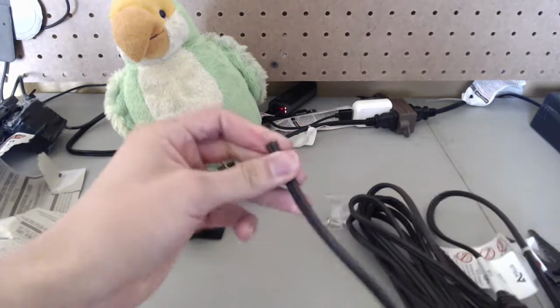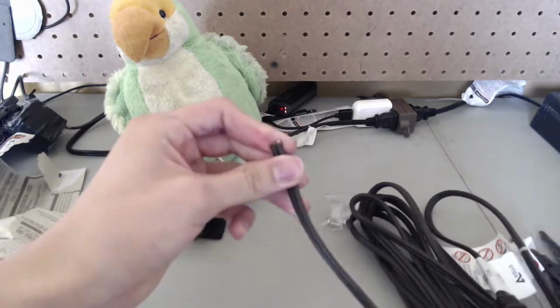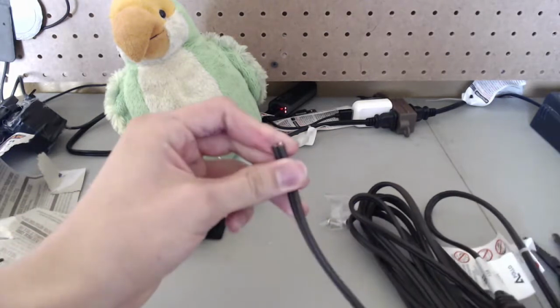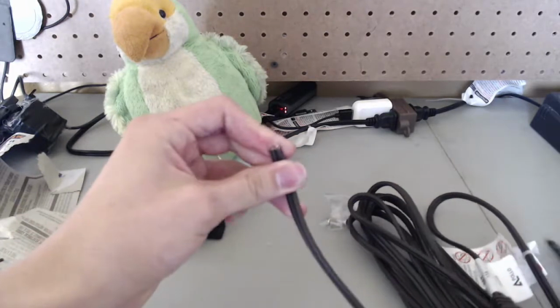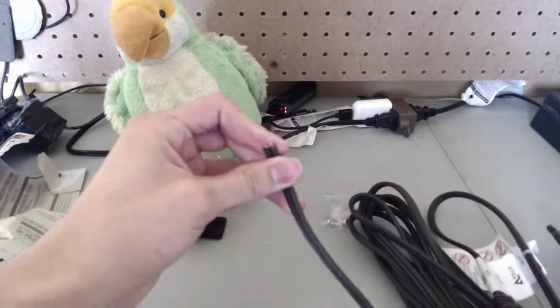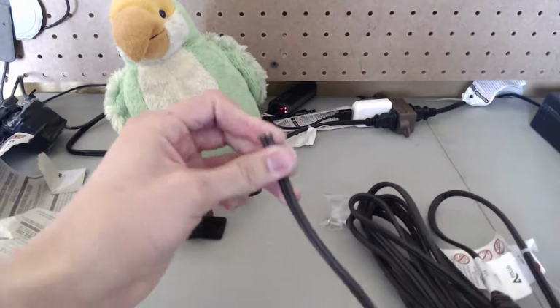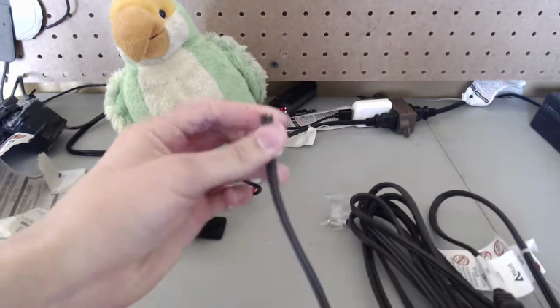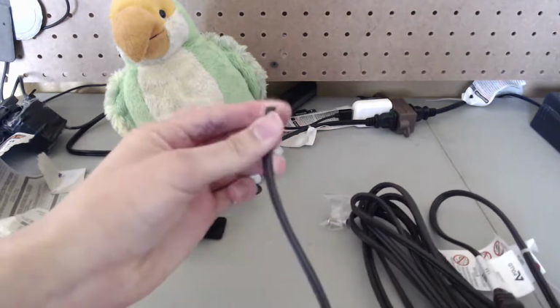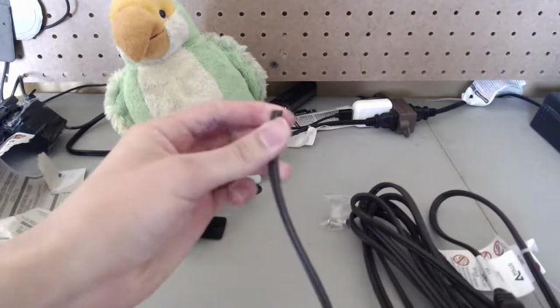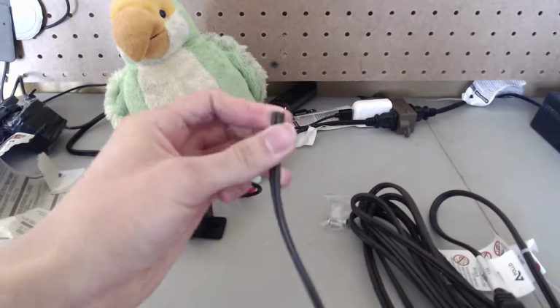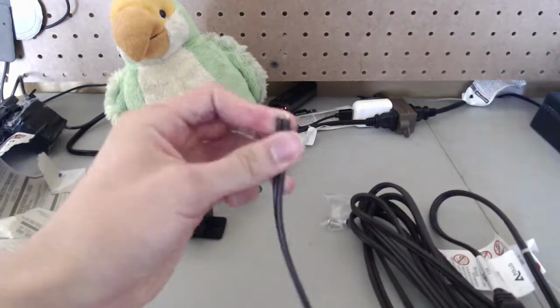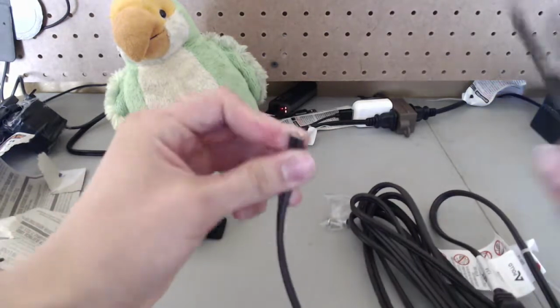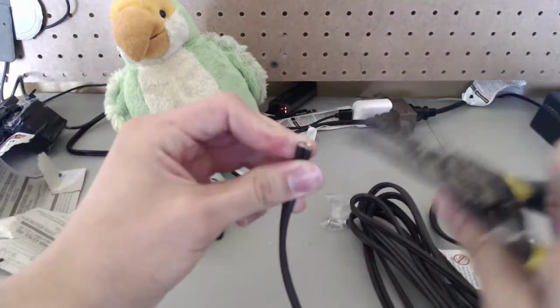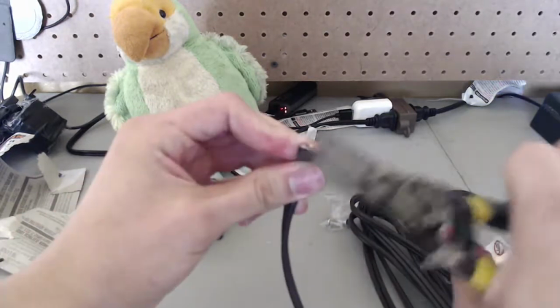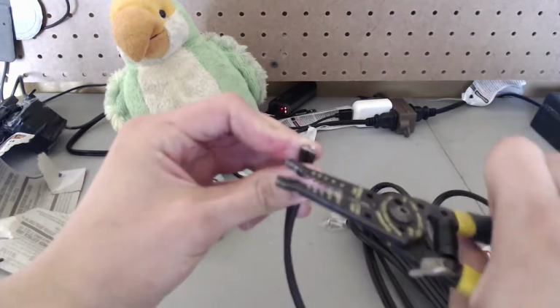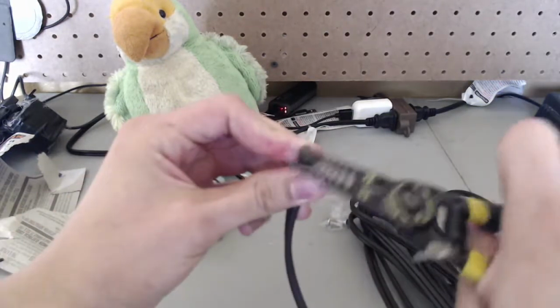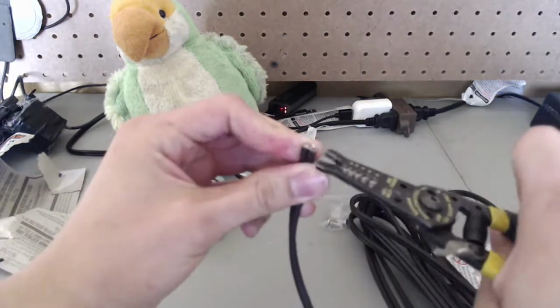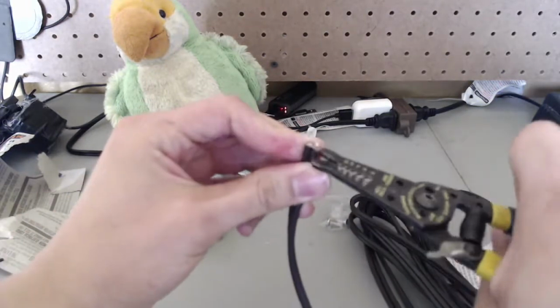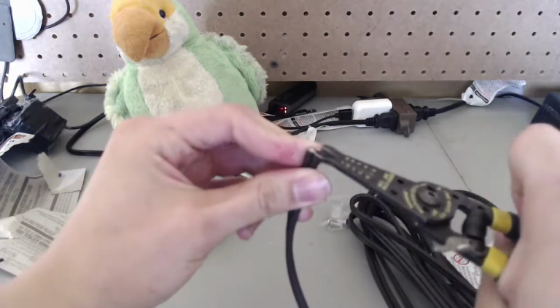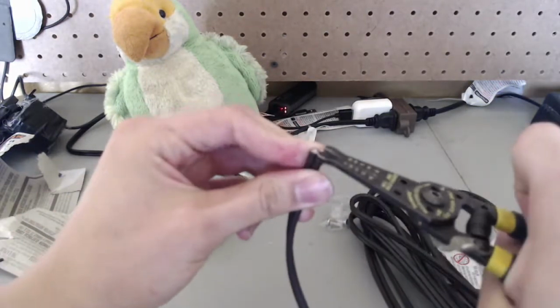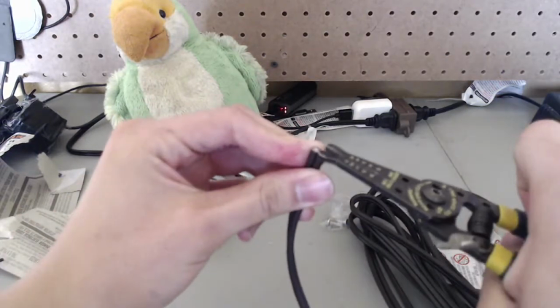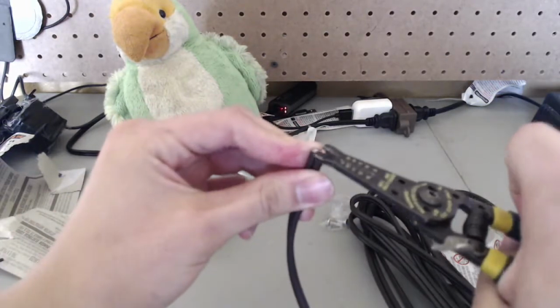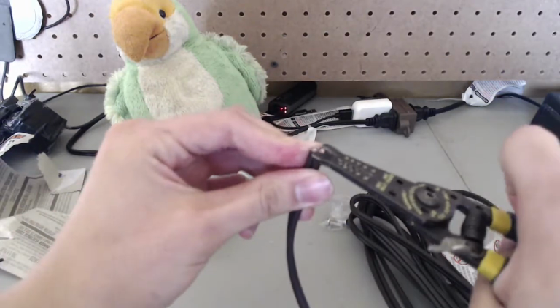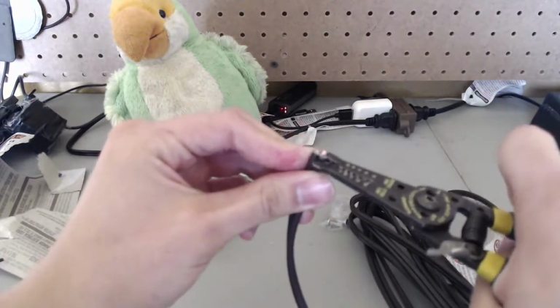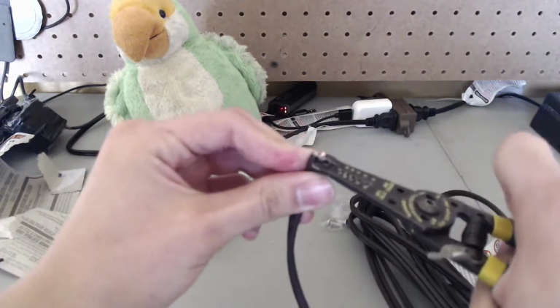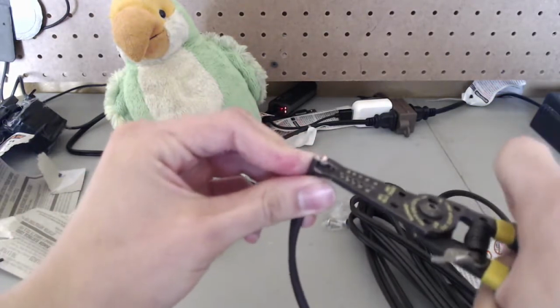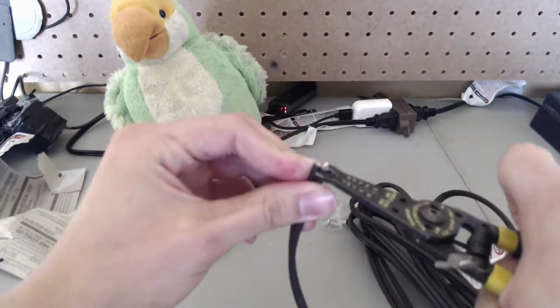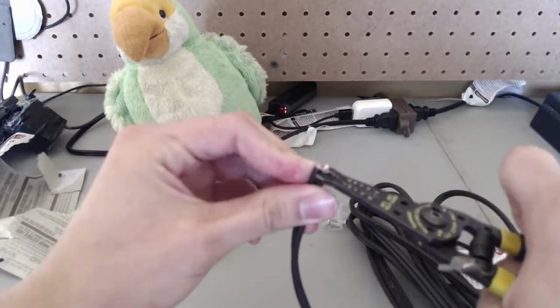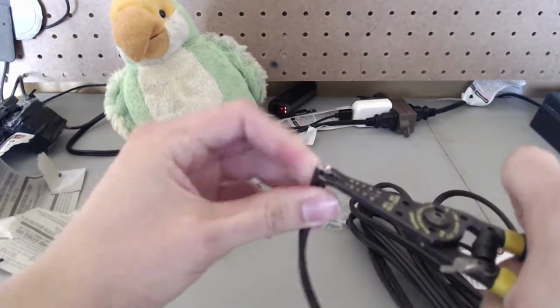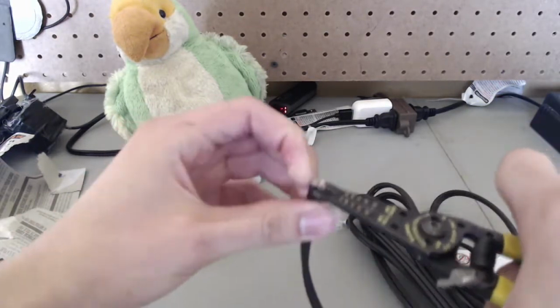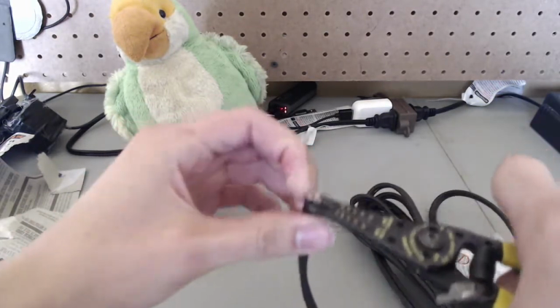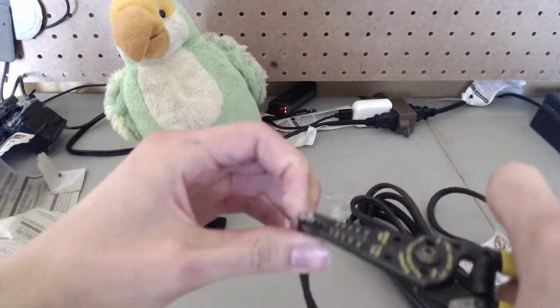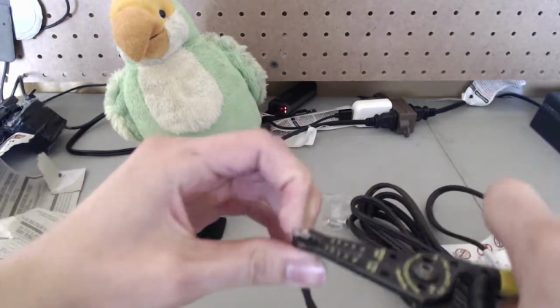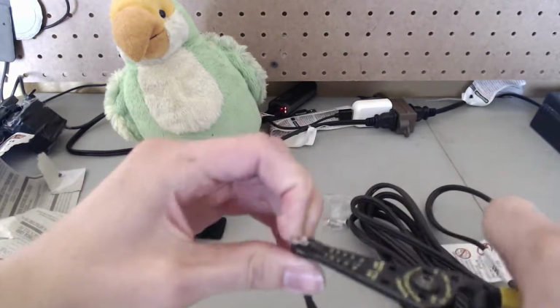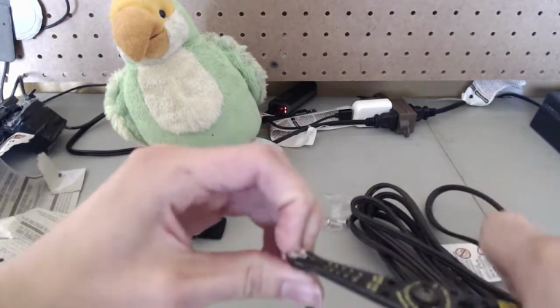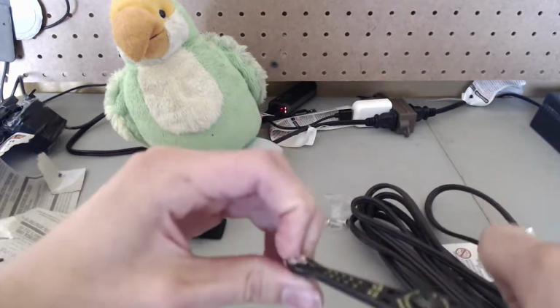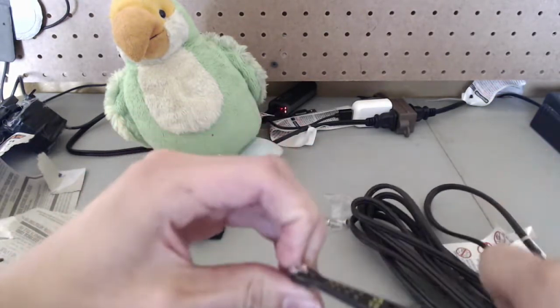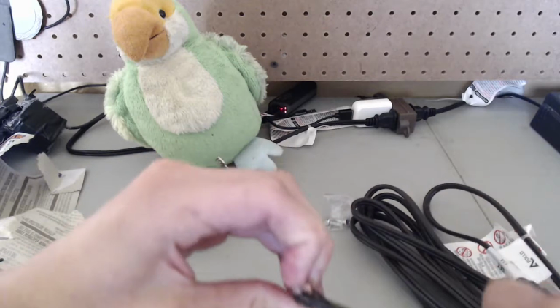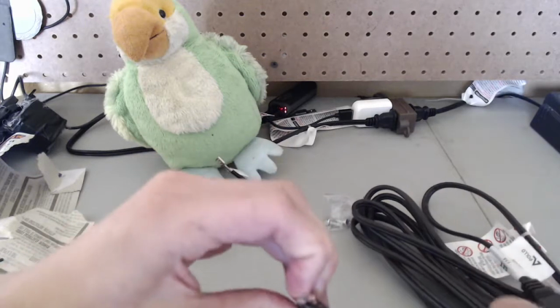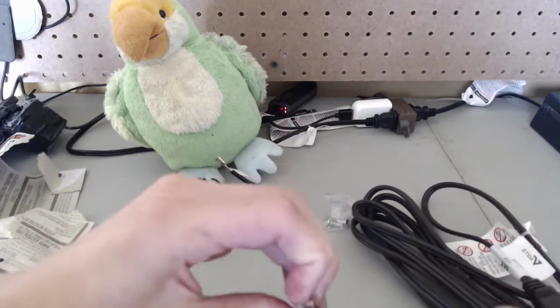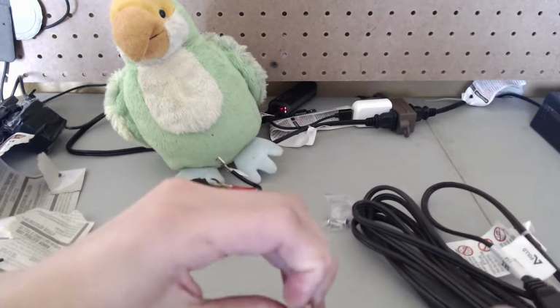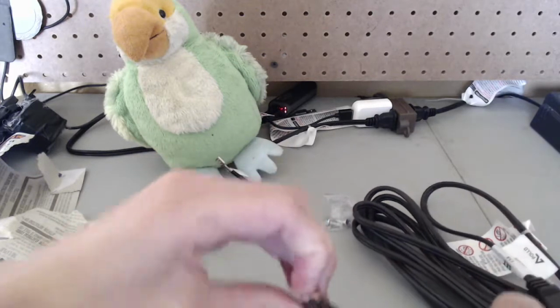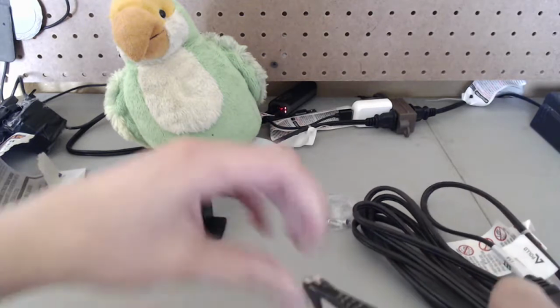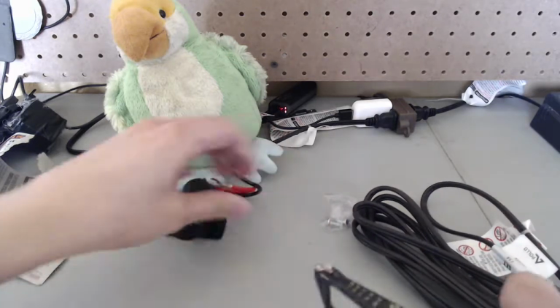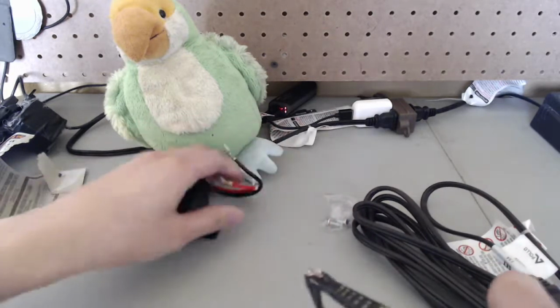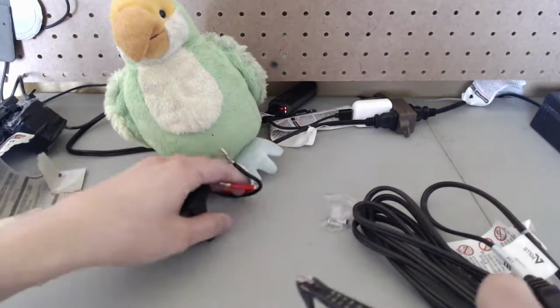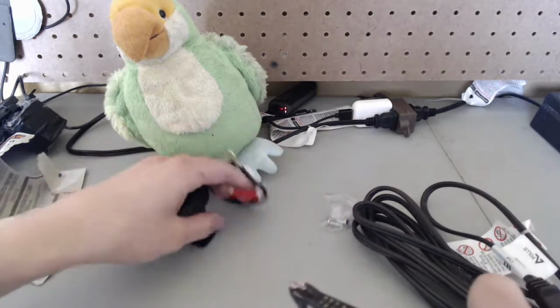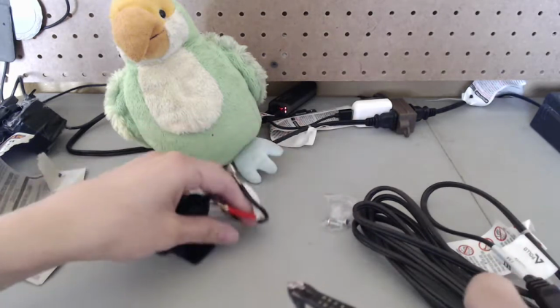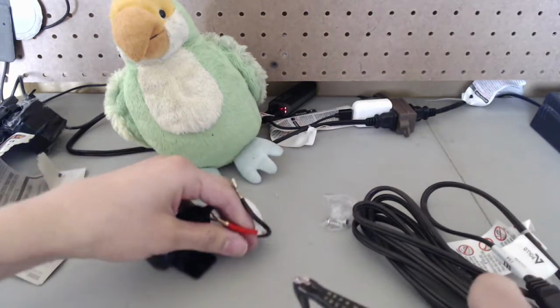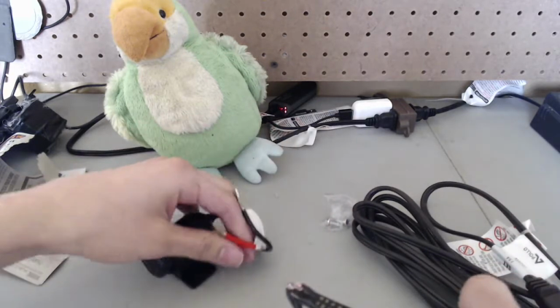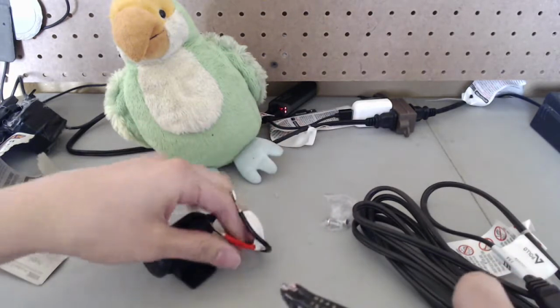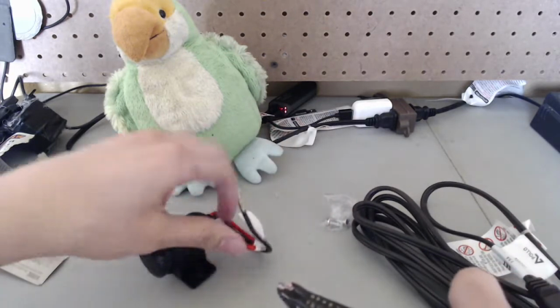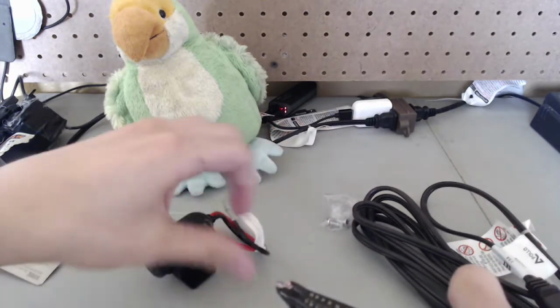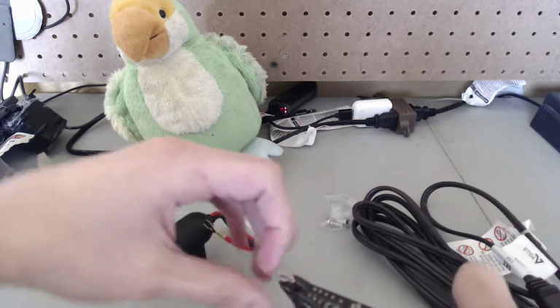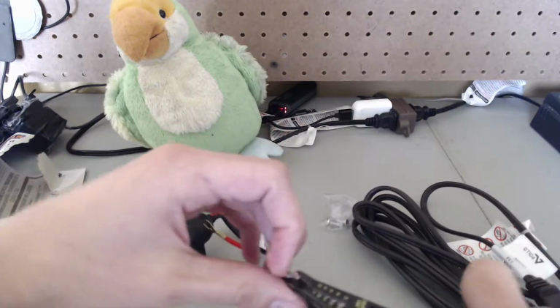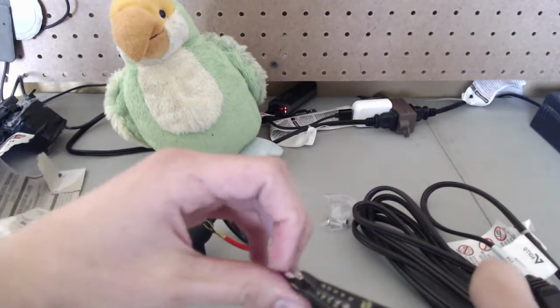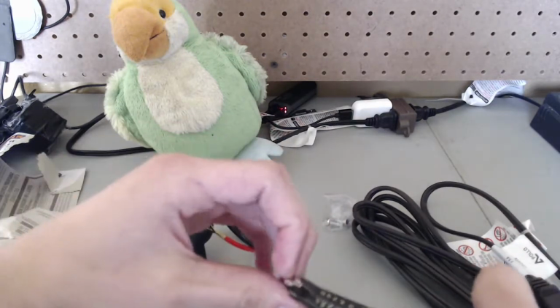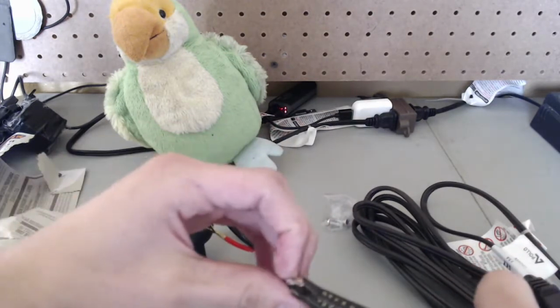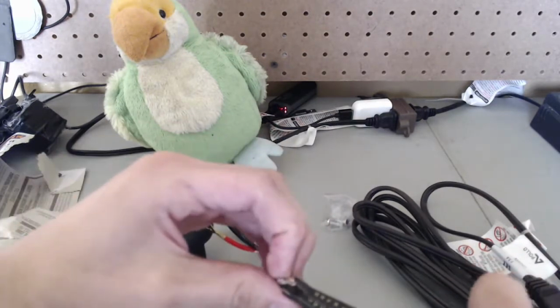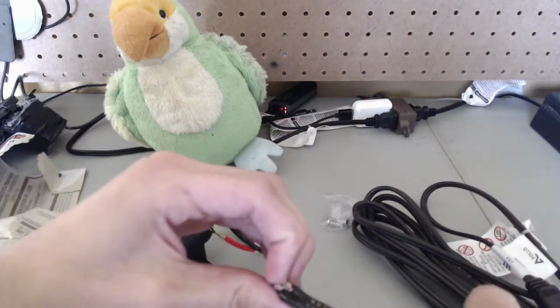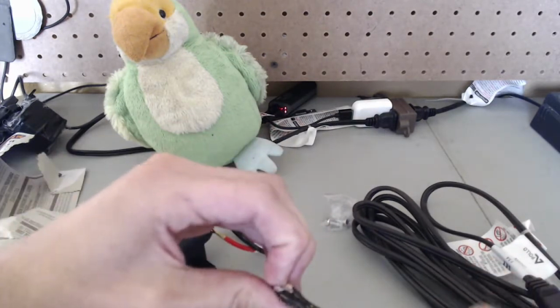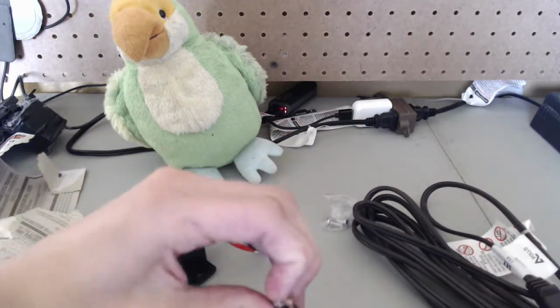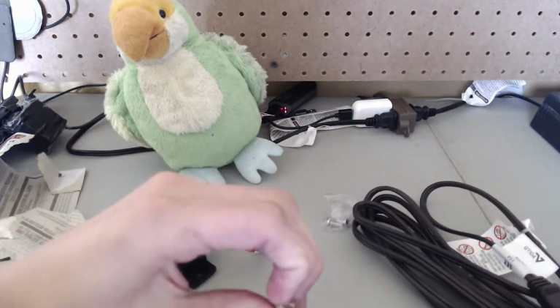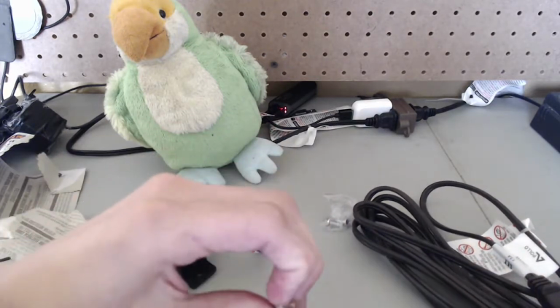So let's wire it up. This is 16 gauge wire. I don't know what gauge this one is but it appears to match fine.